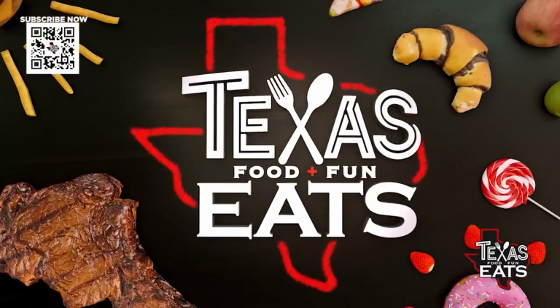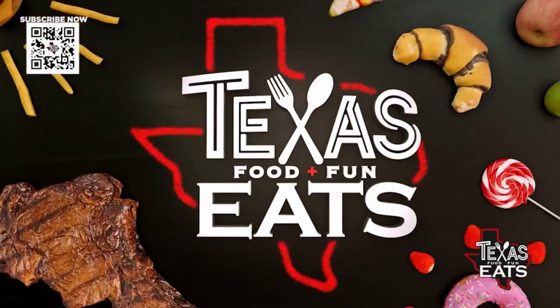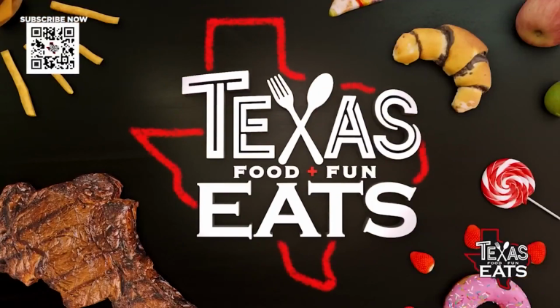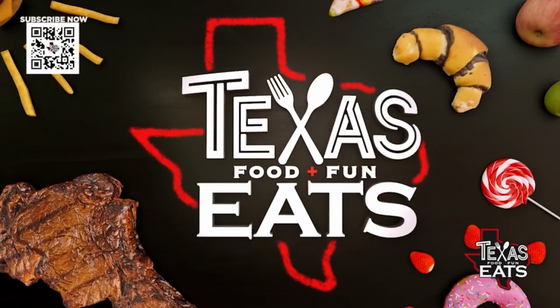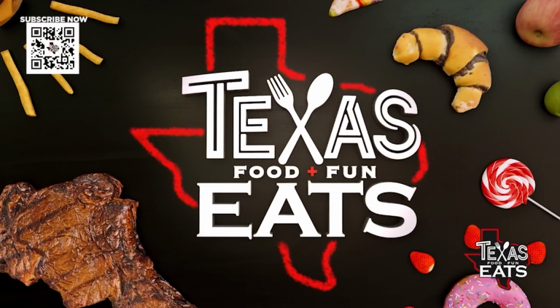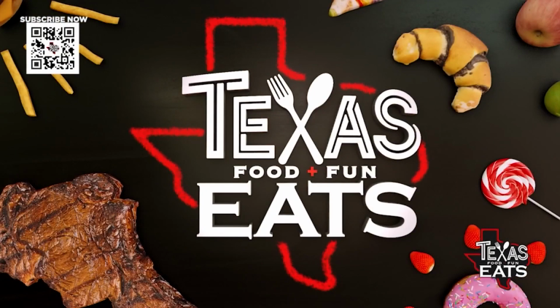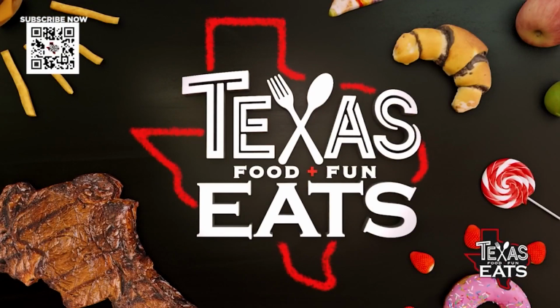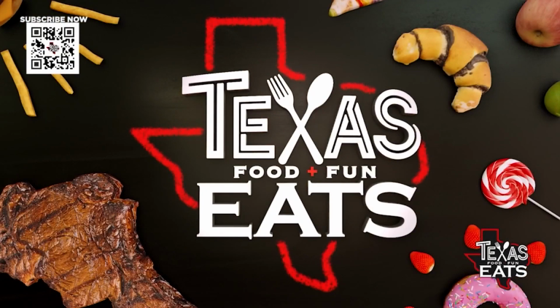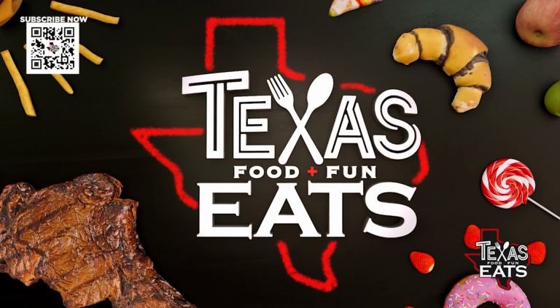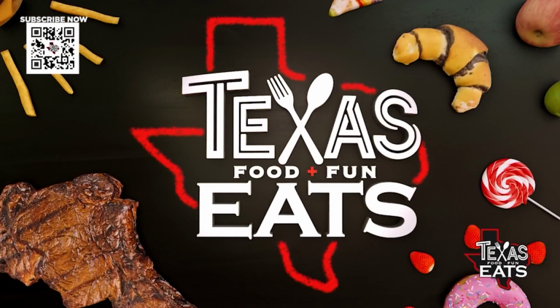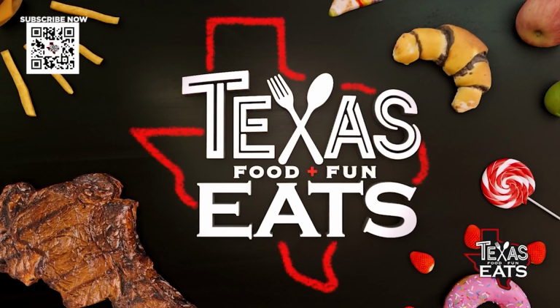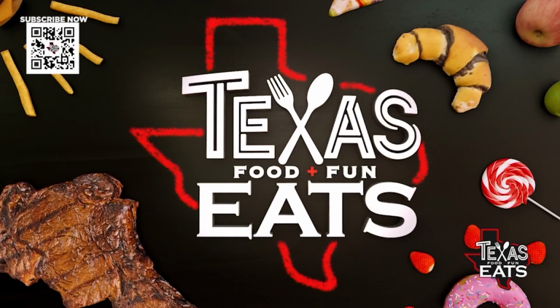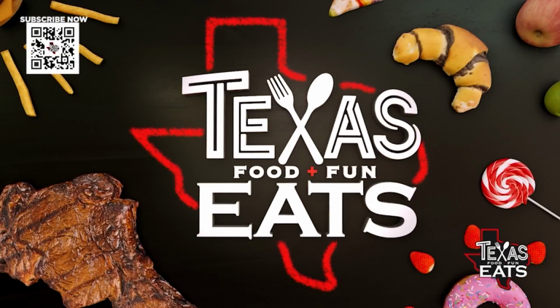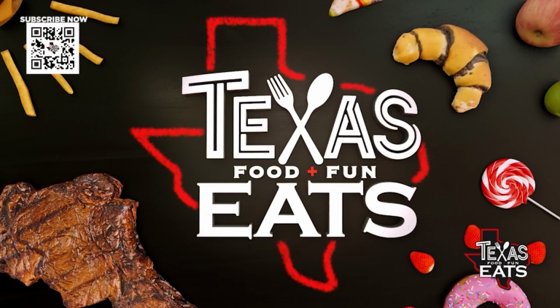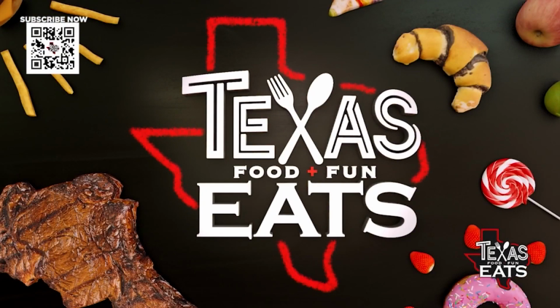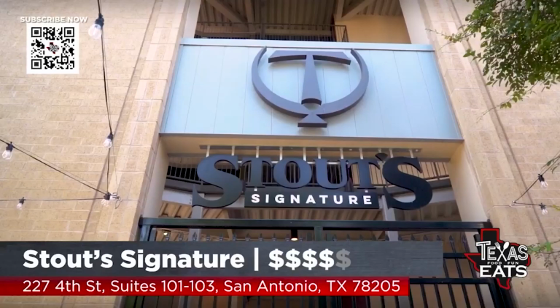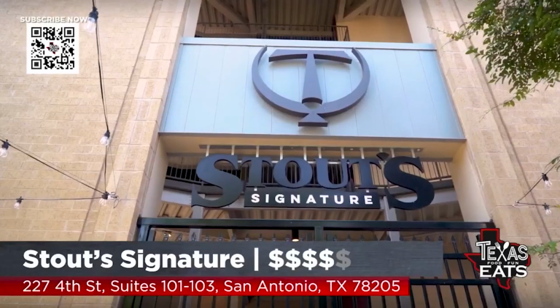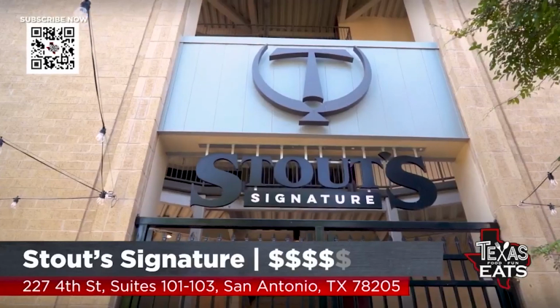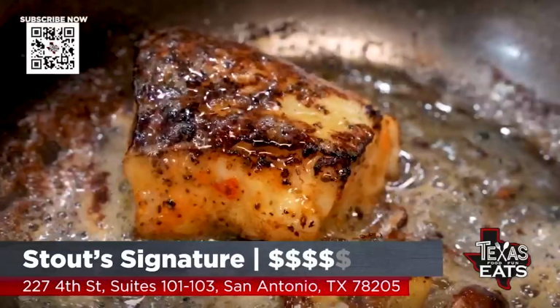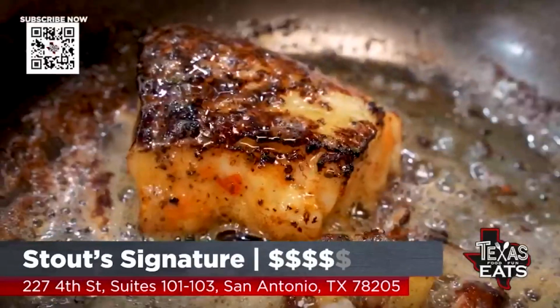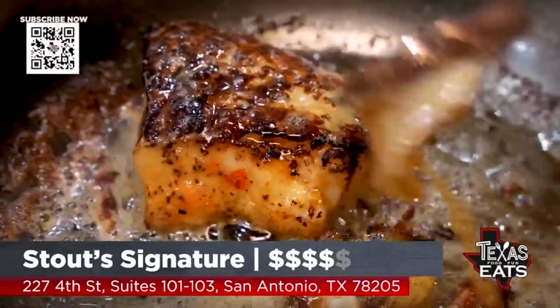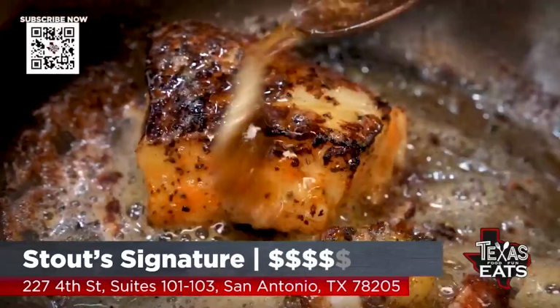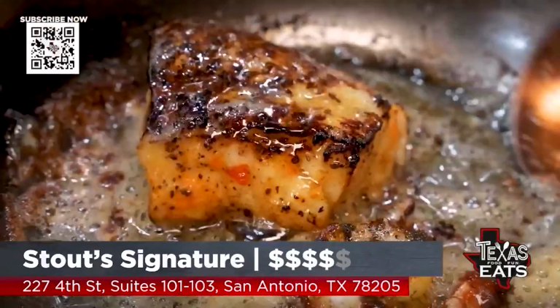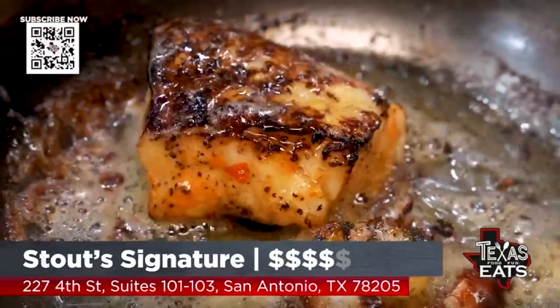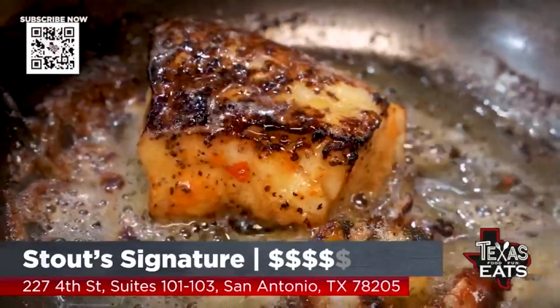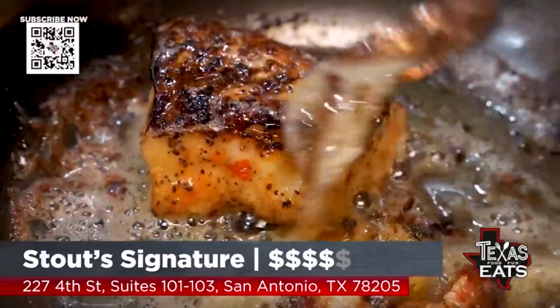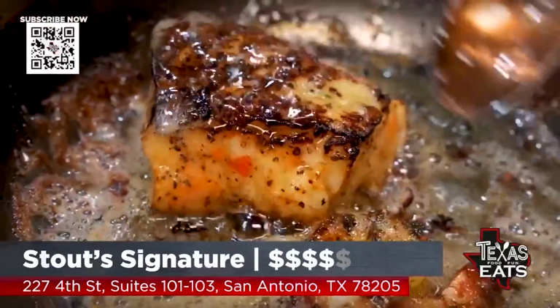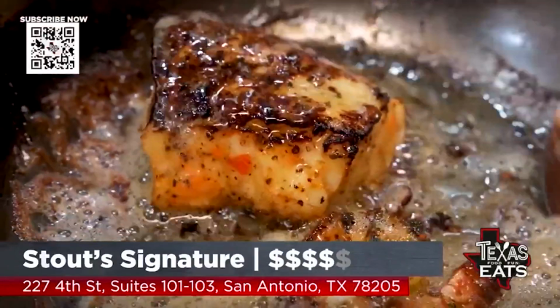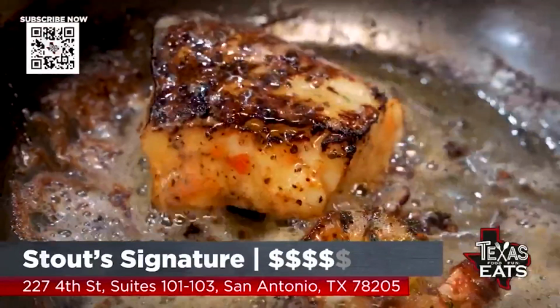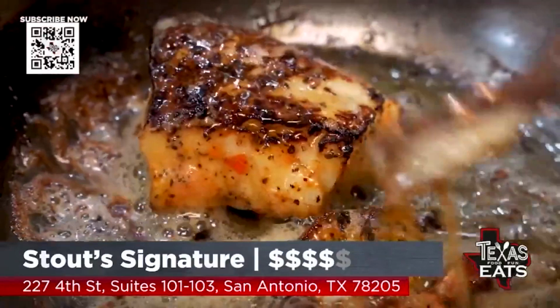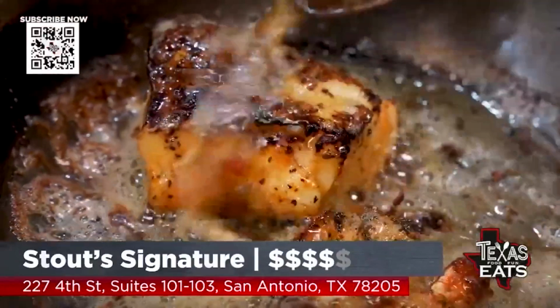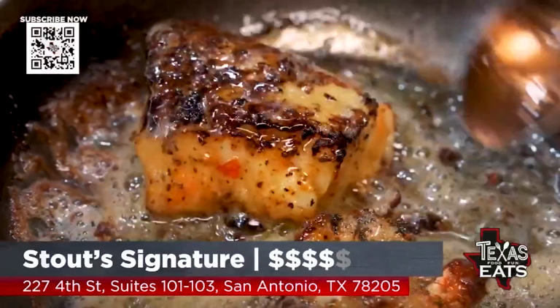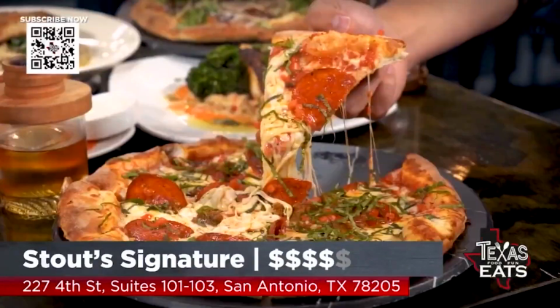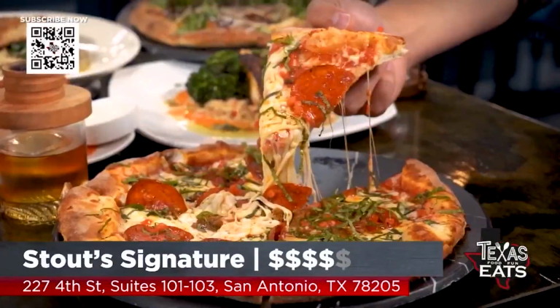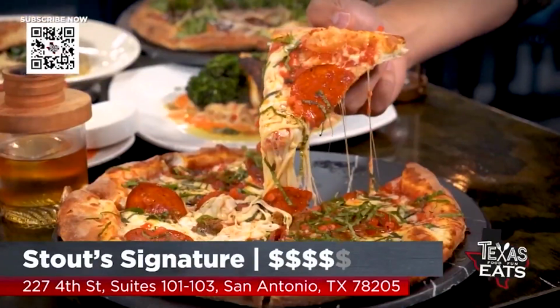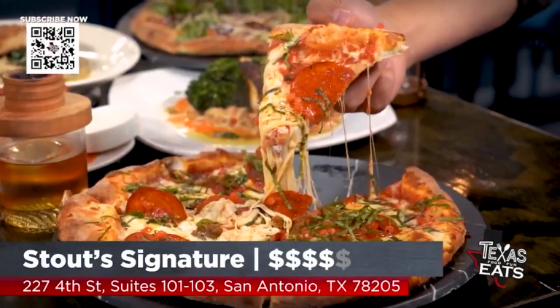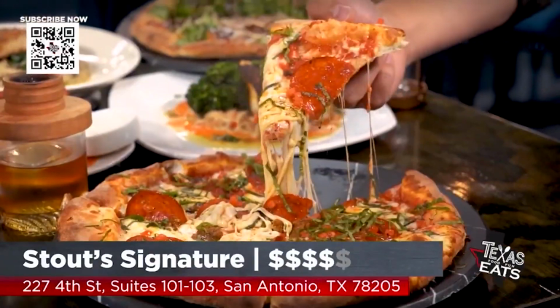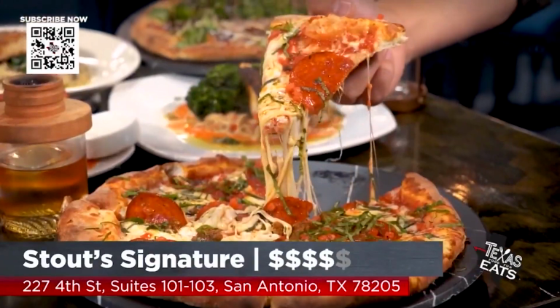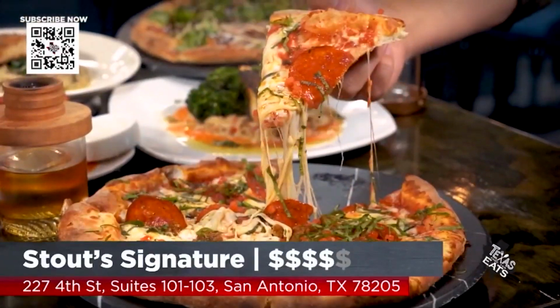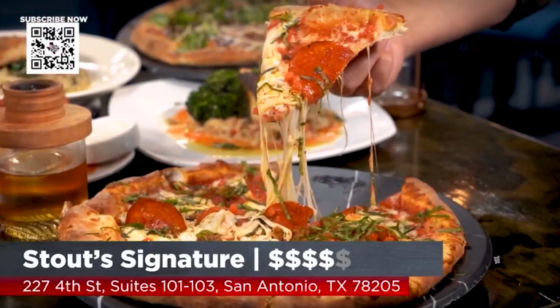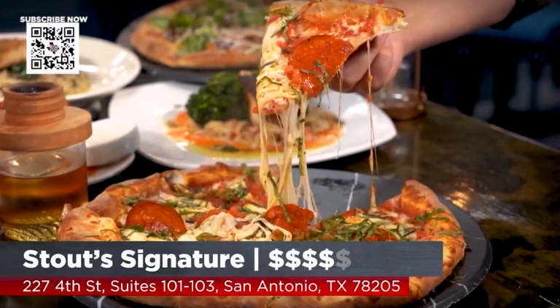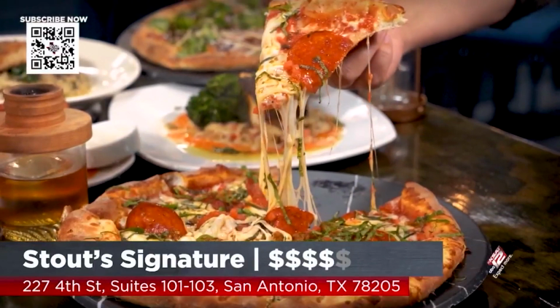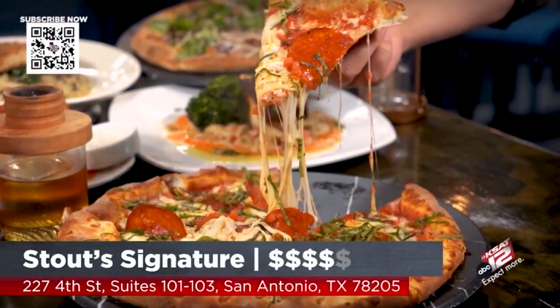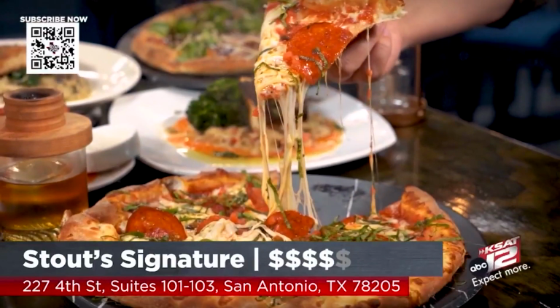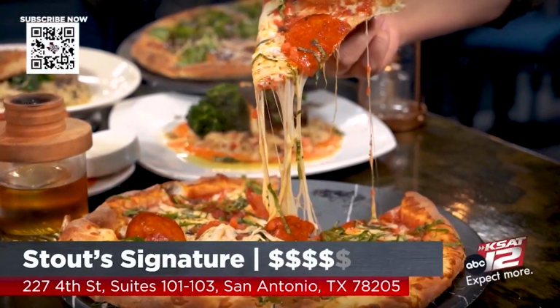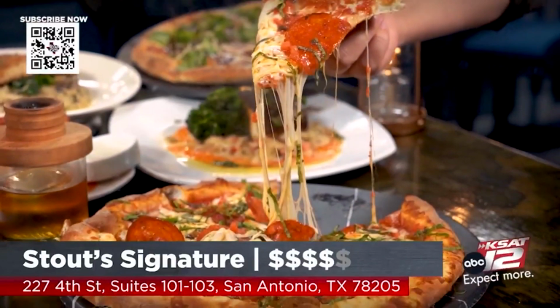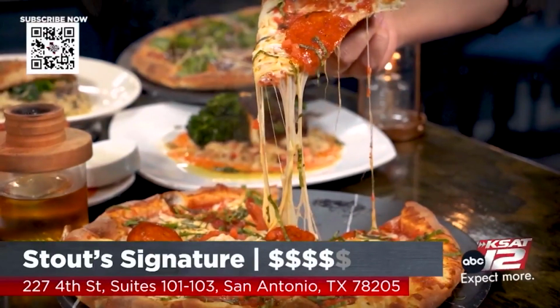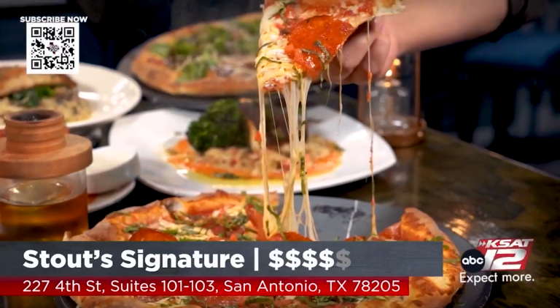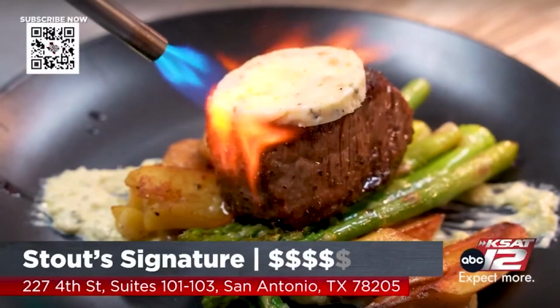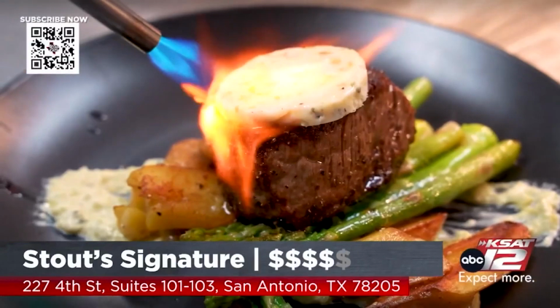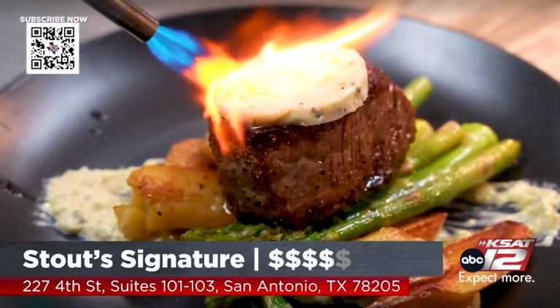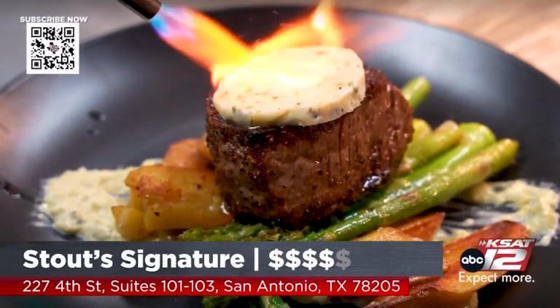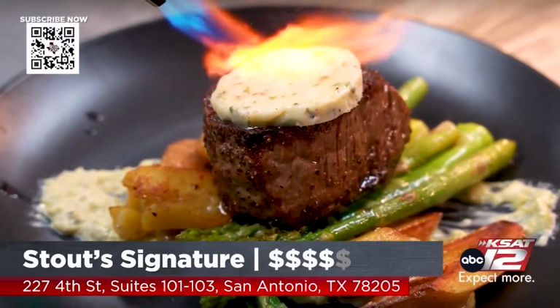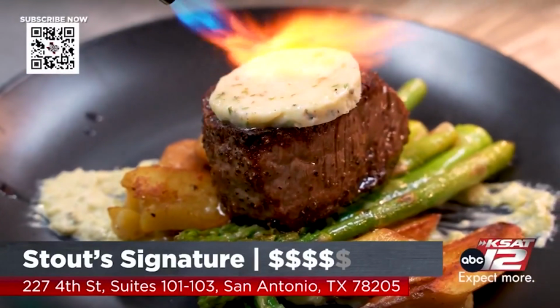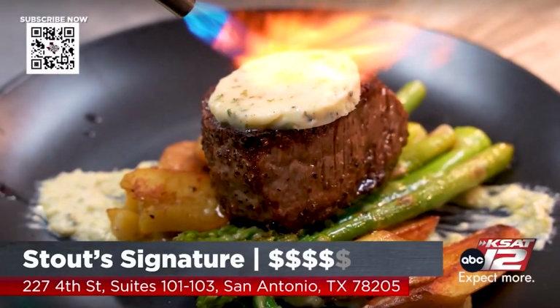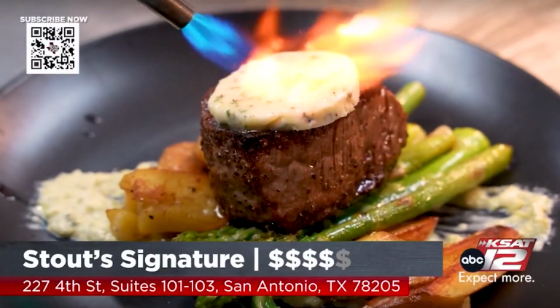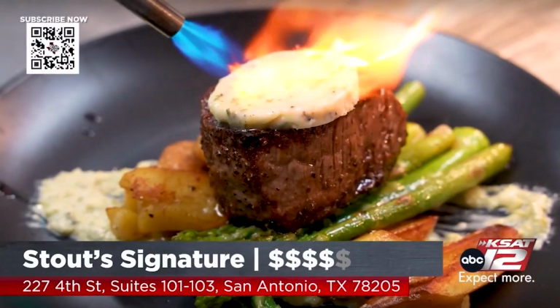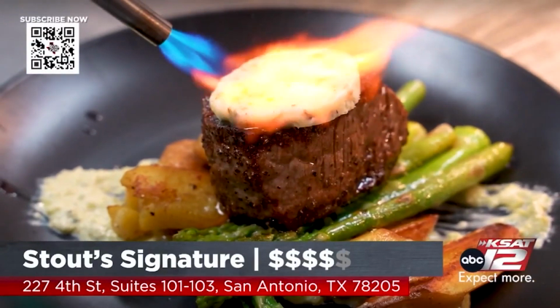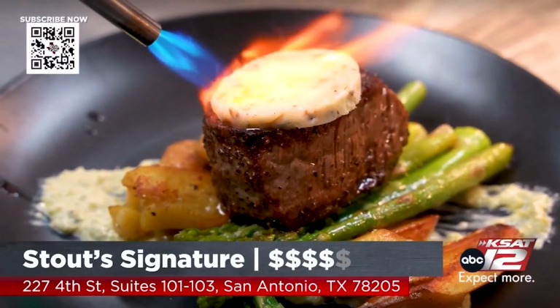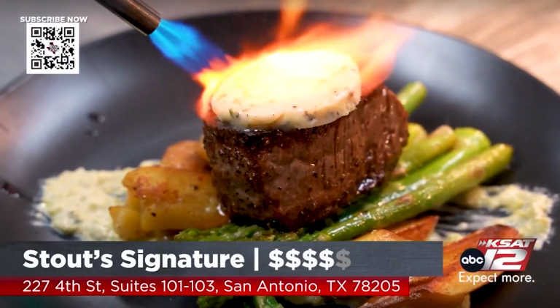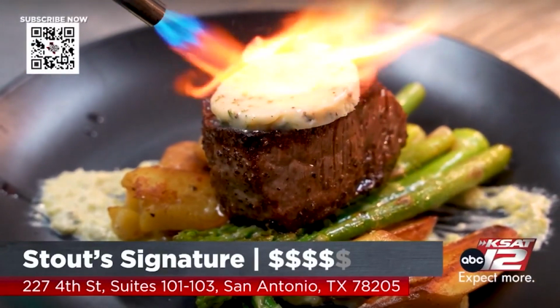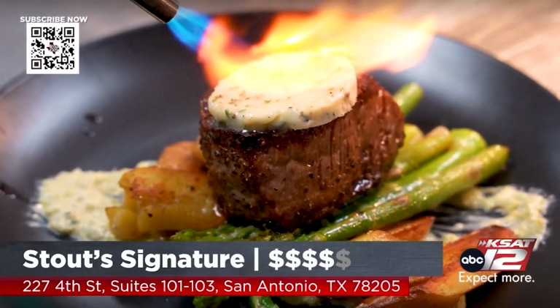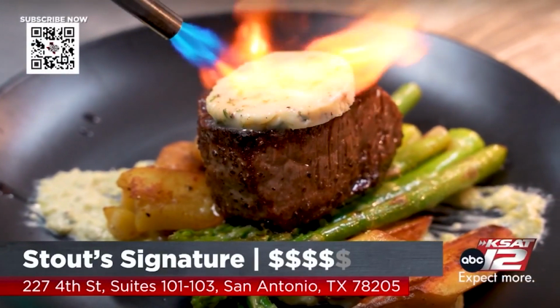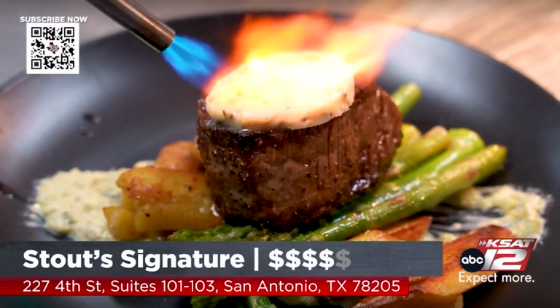We're in downtown San Antonio to check out a hidden gem that offers great bites and great pizza. Let's see what's cooking at Stout Signature.